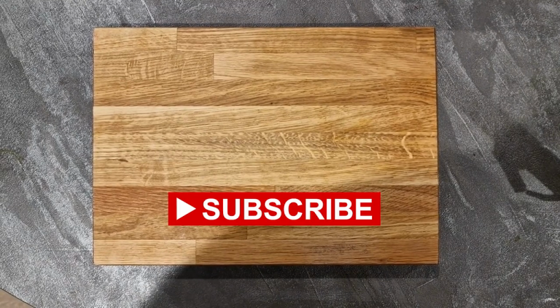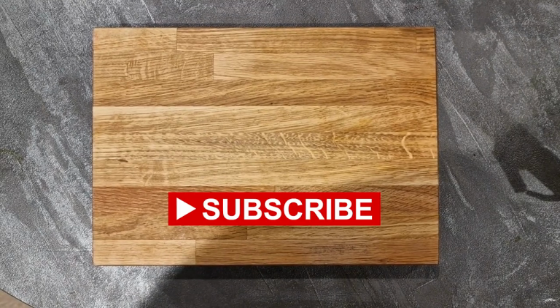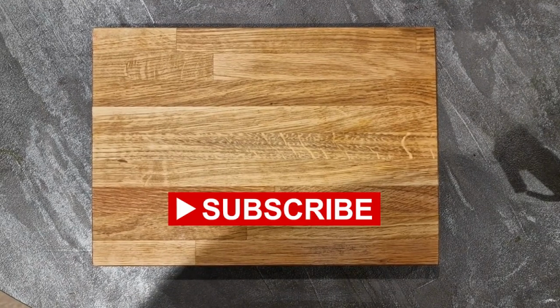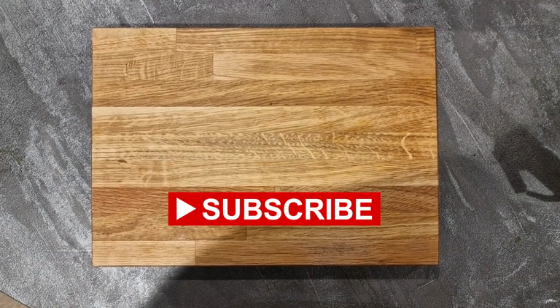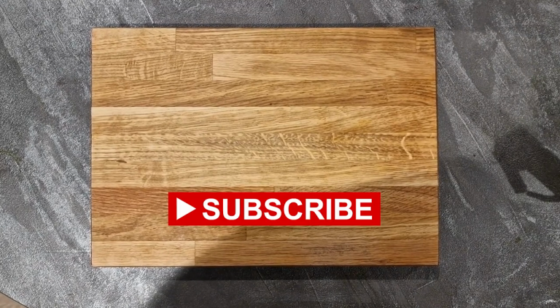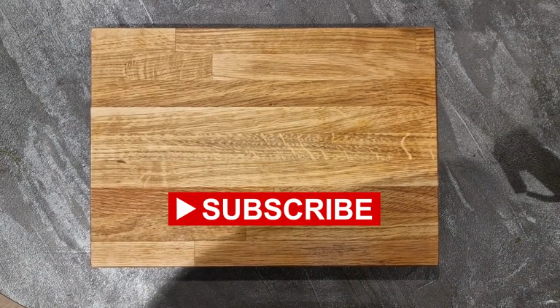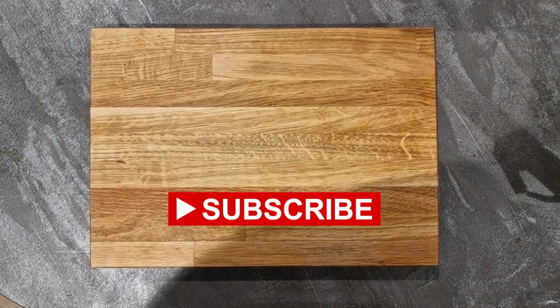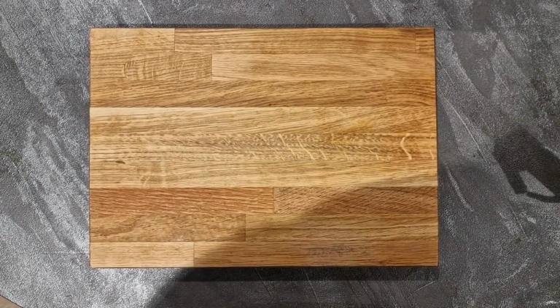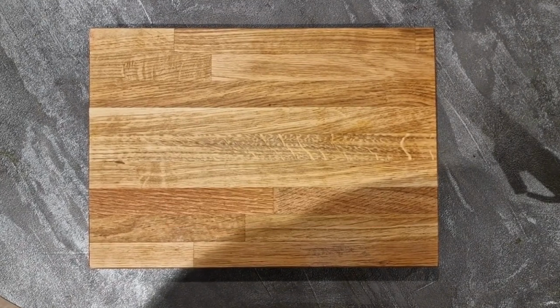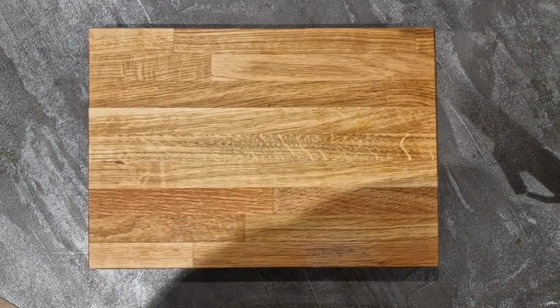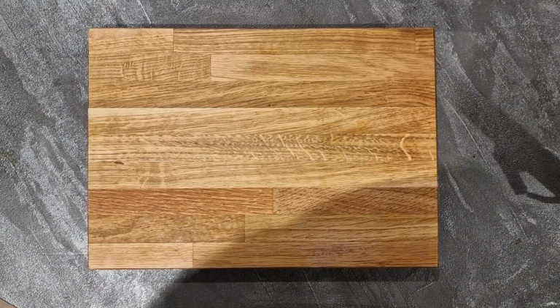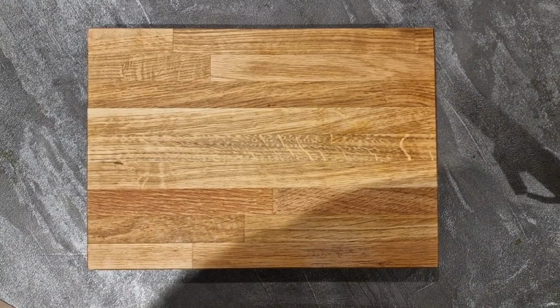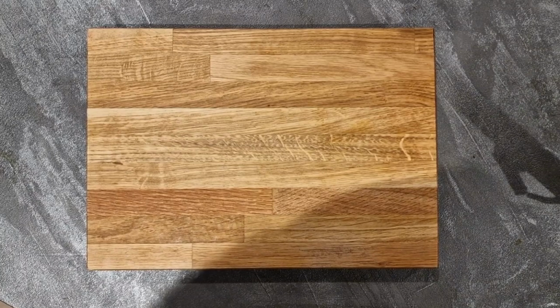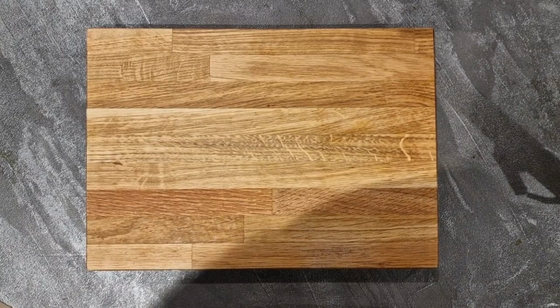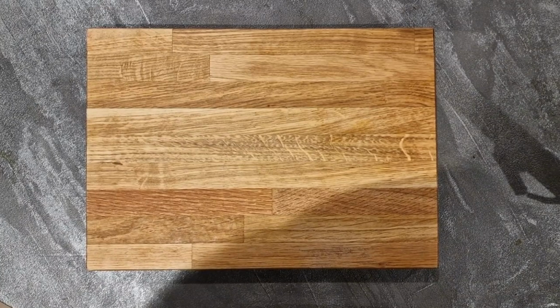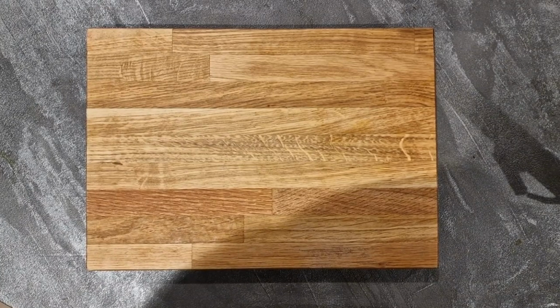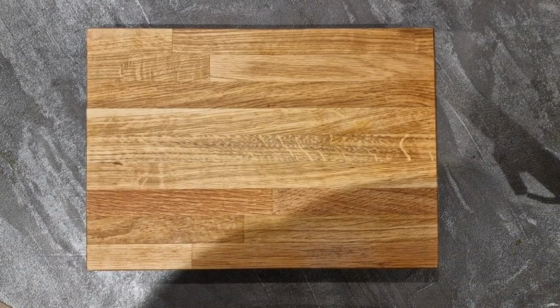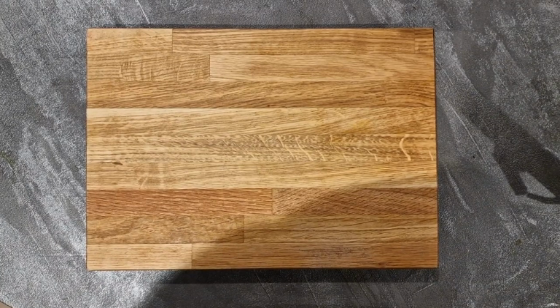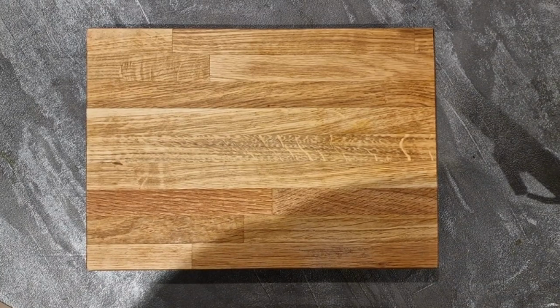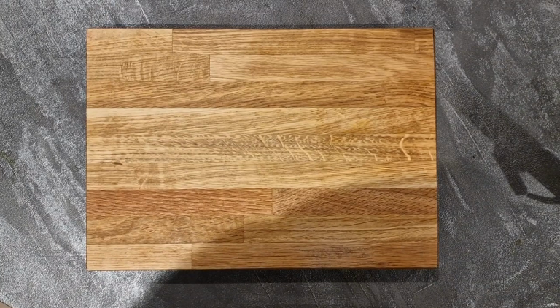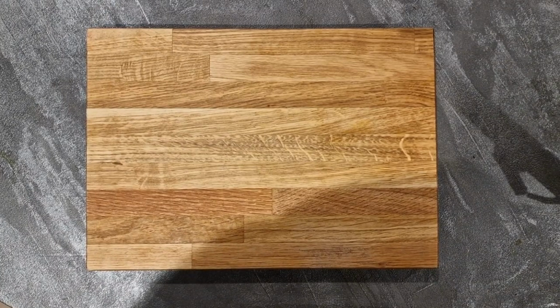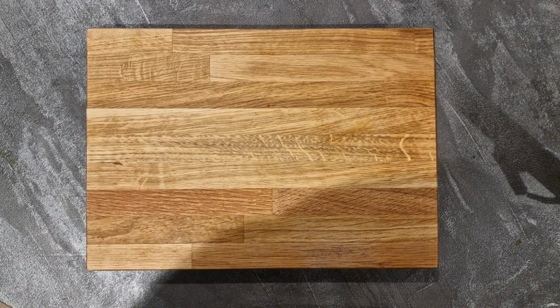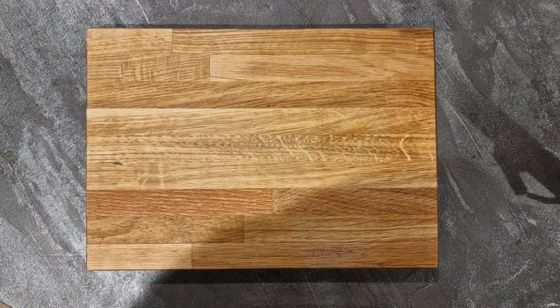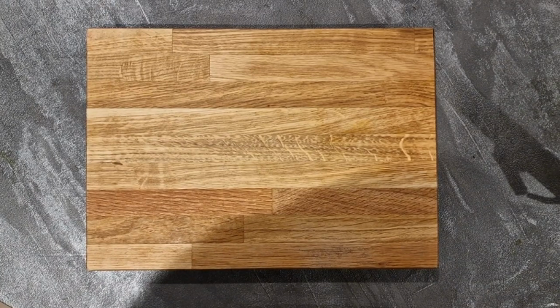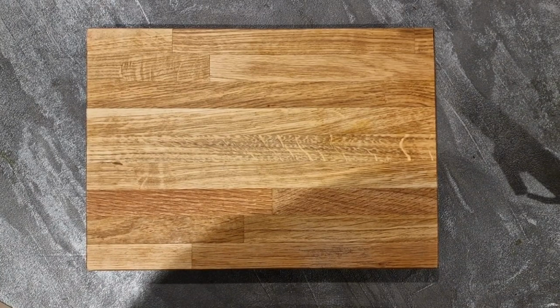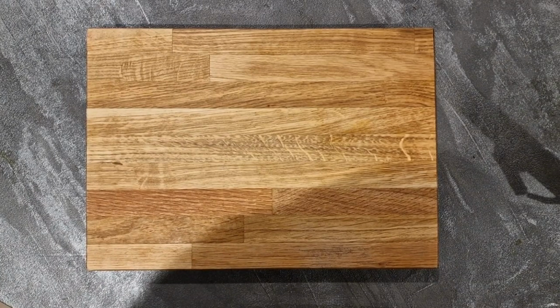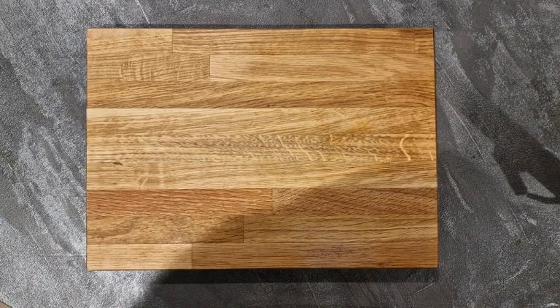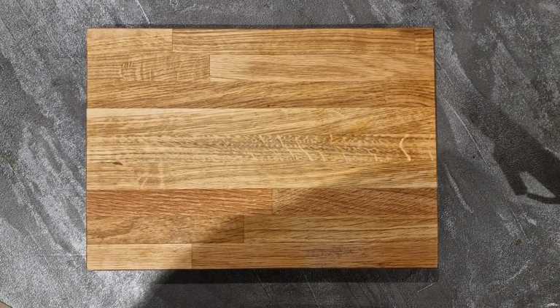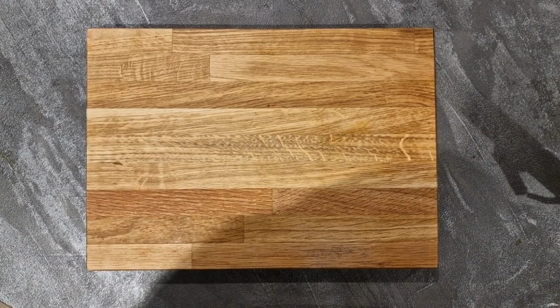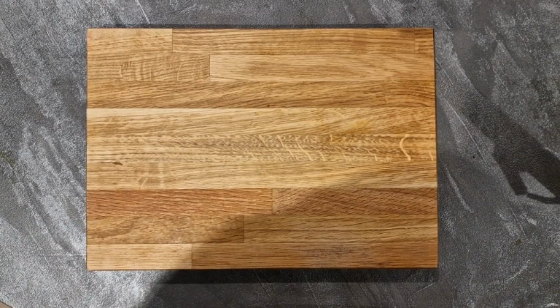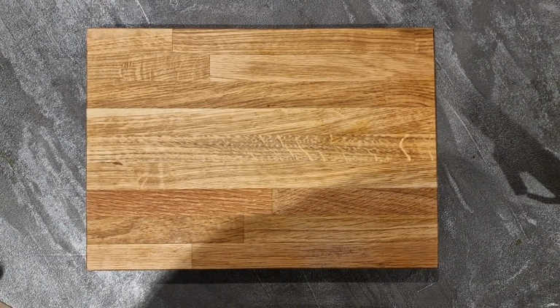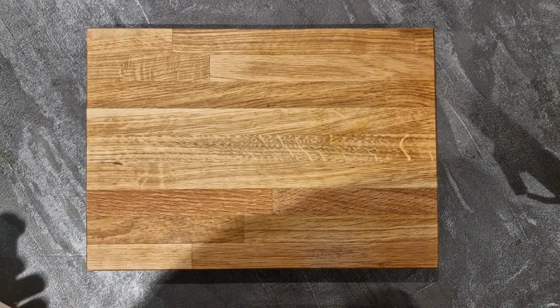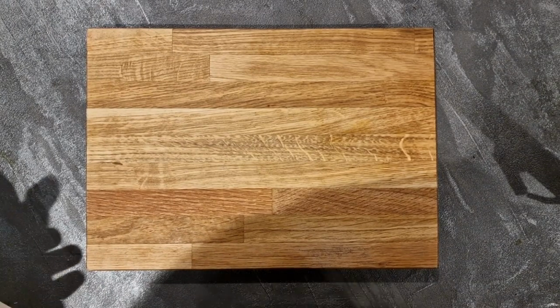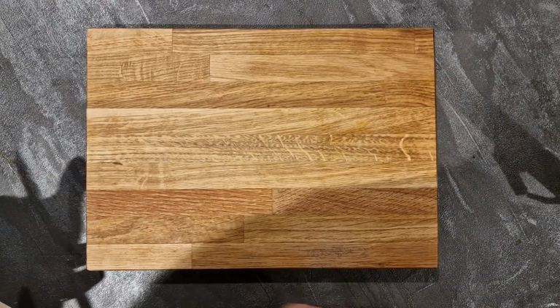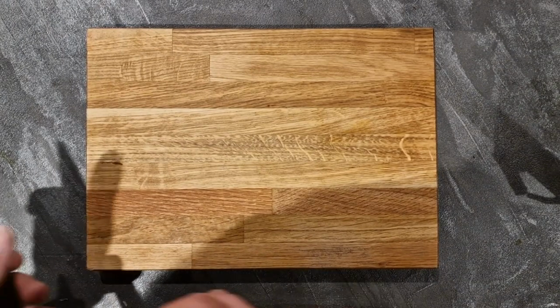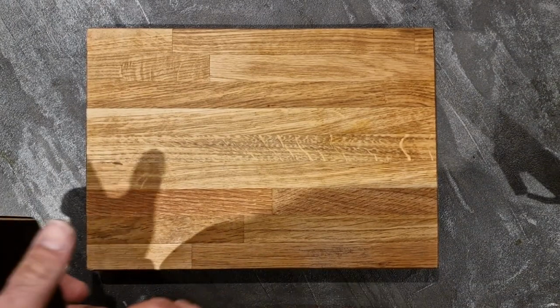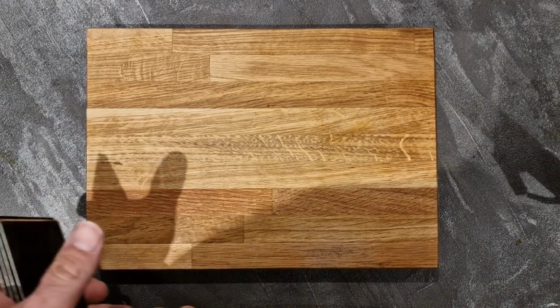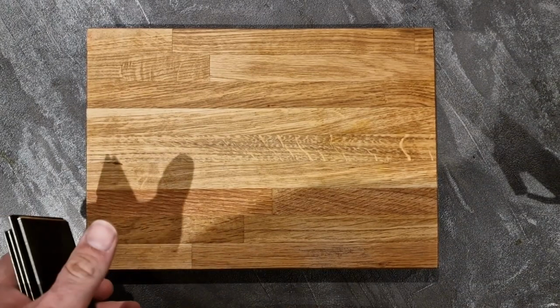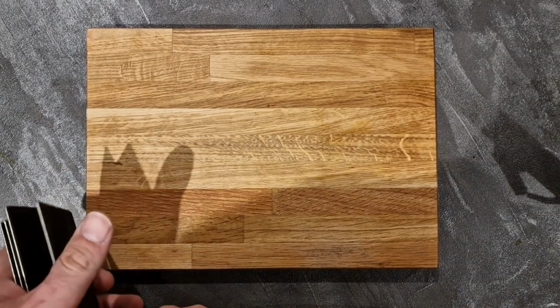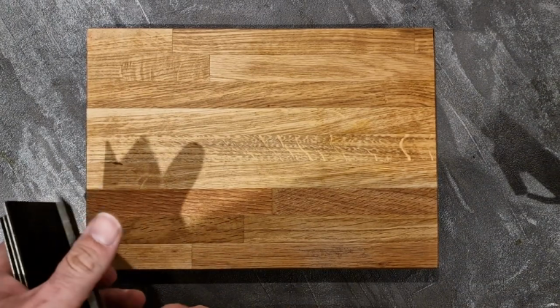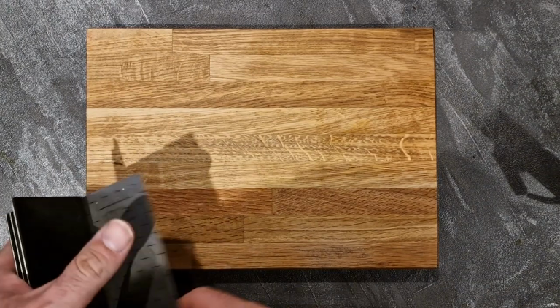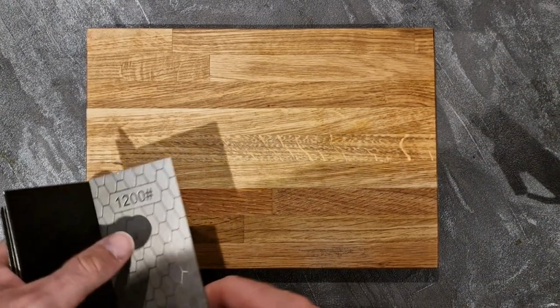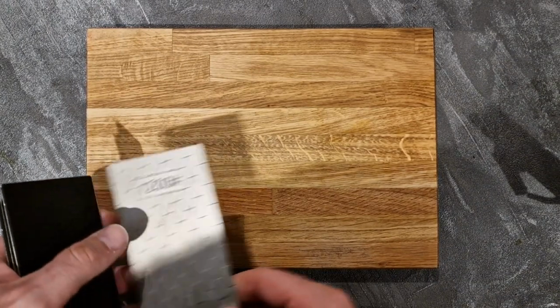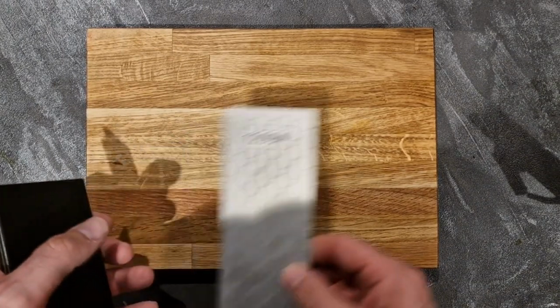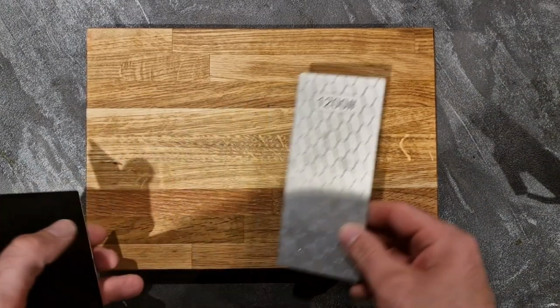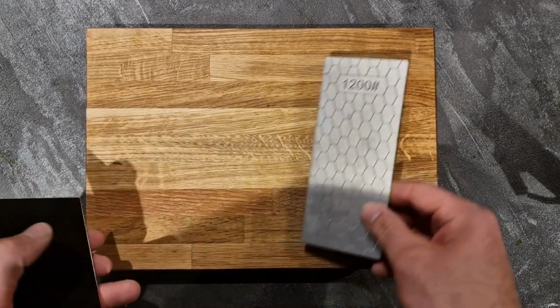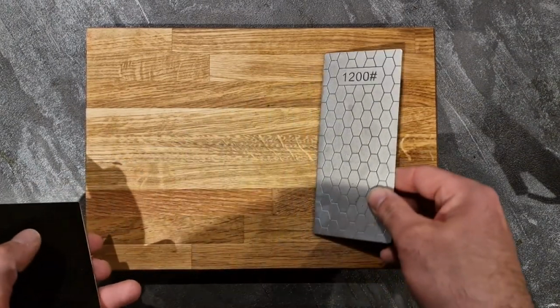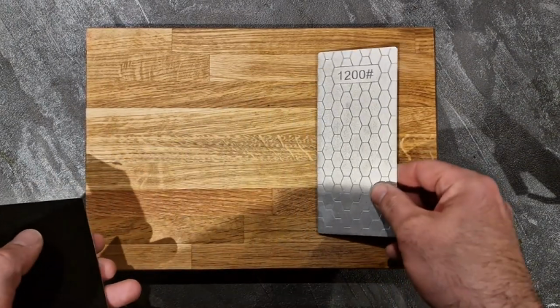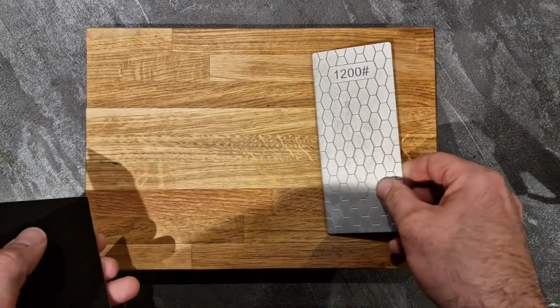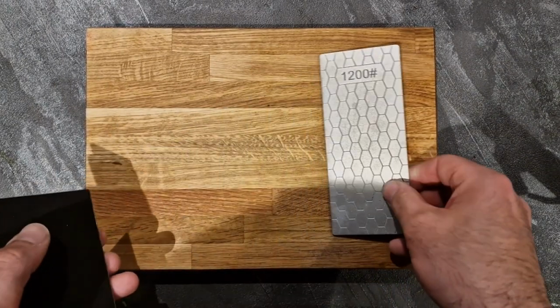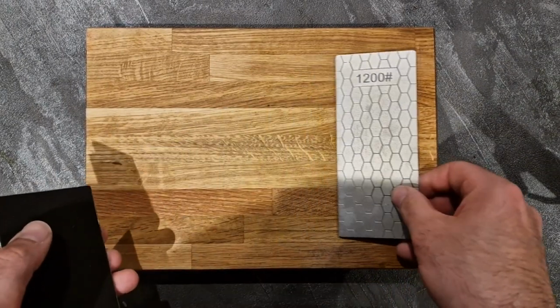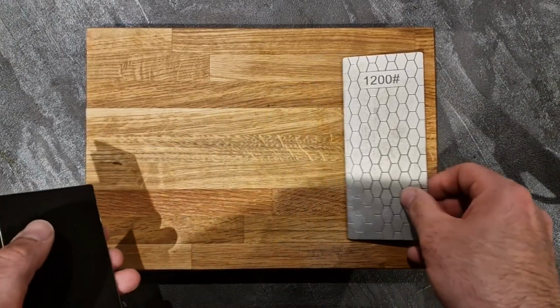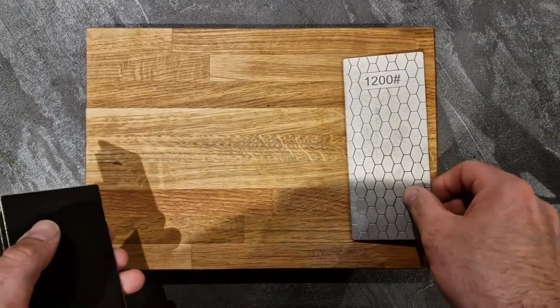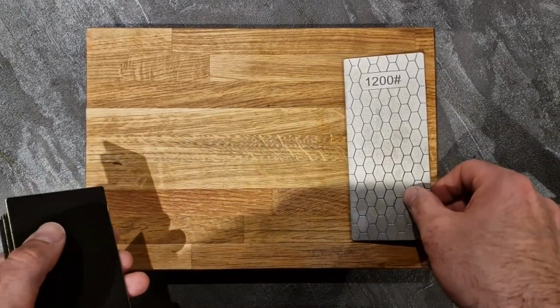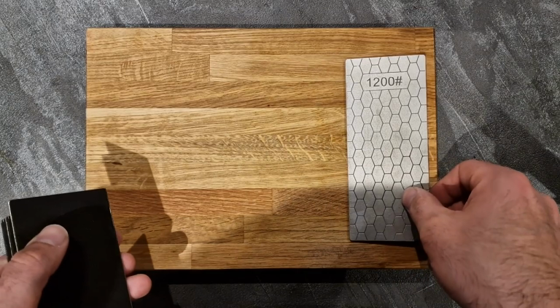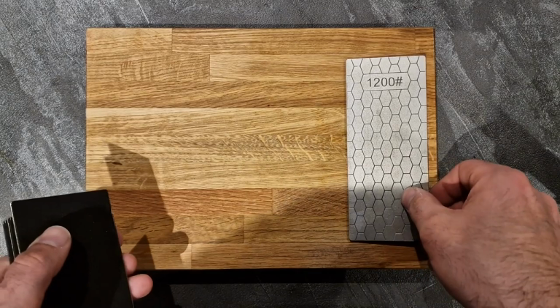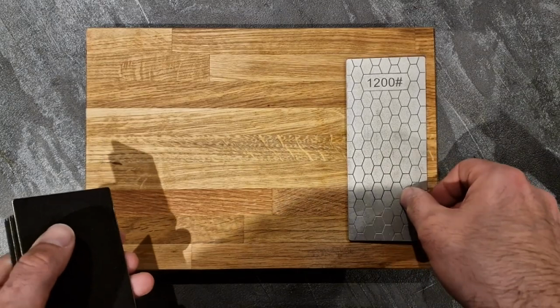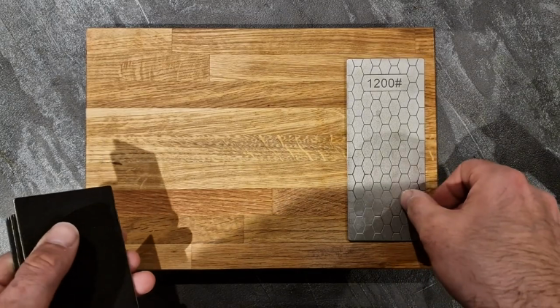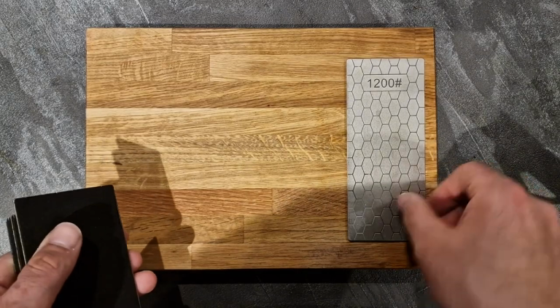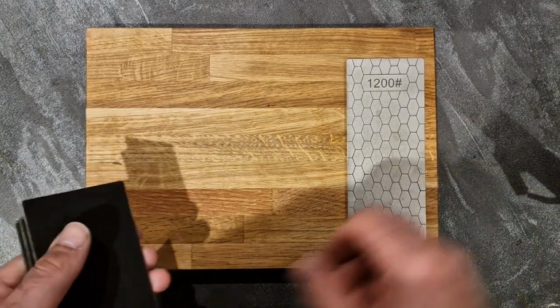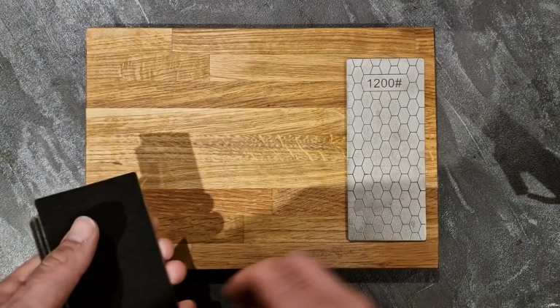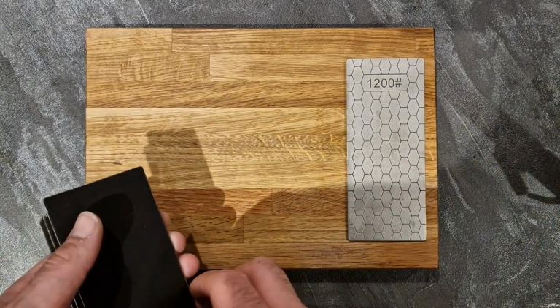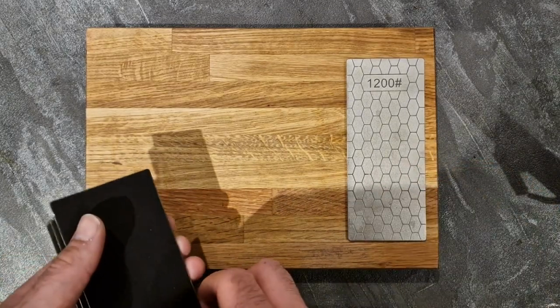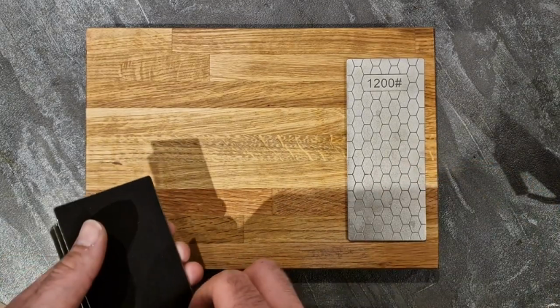Welcome to MB Tool Reviews. Today on the channel we're going to be looking at this set of four sharpening stones from Amazon.